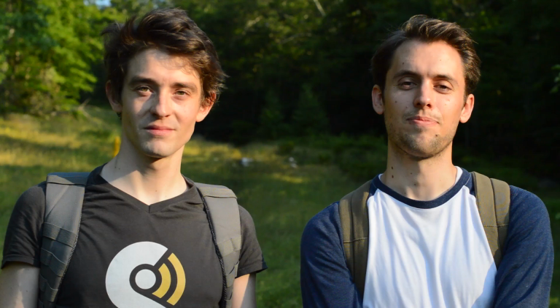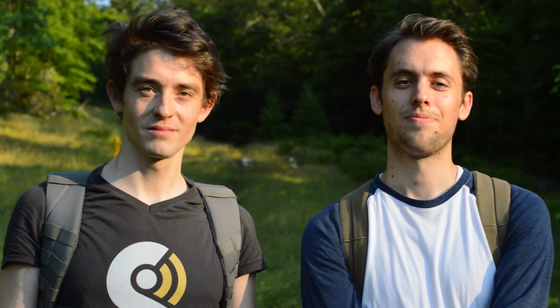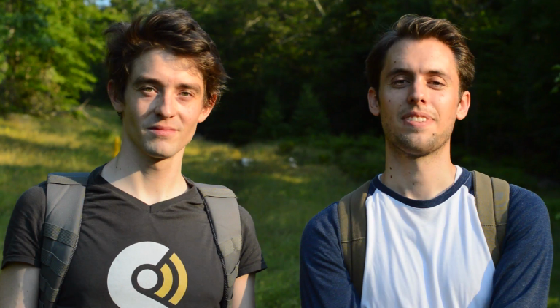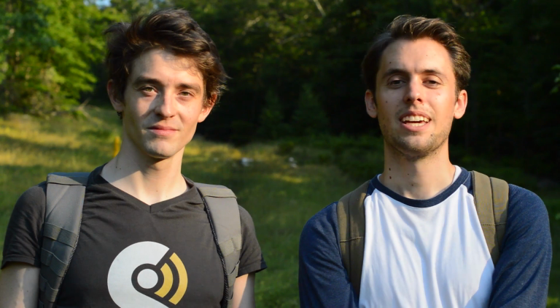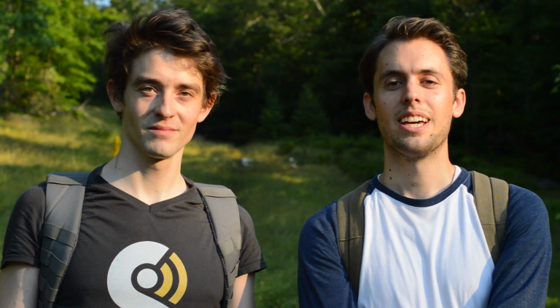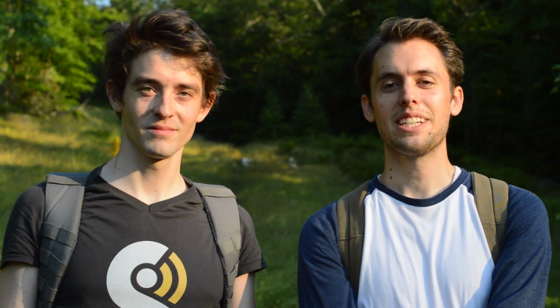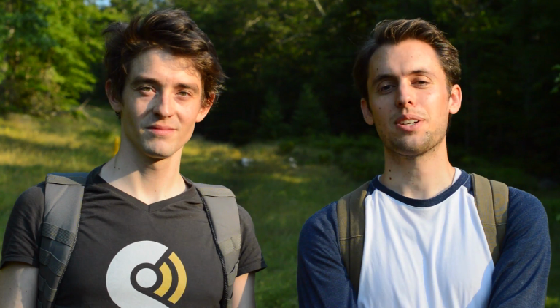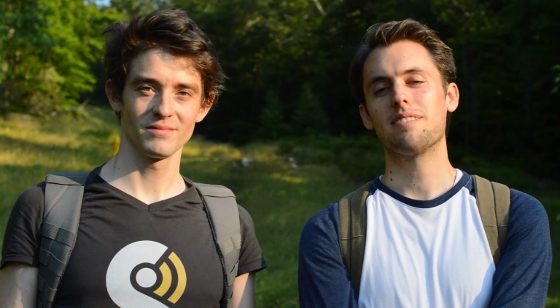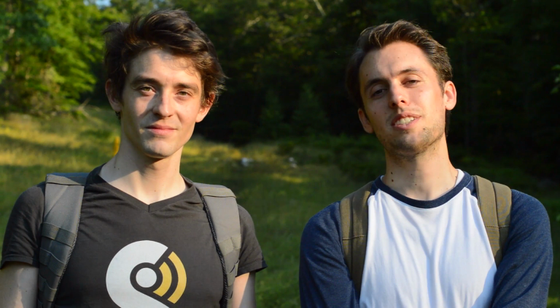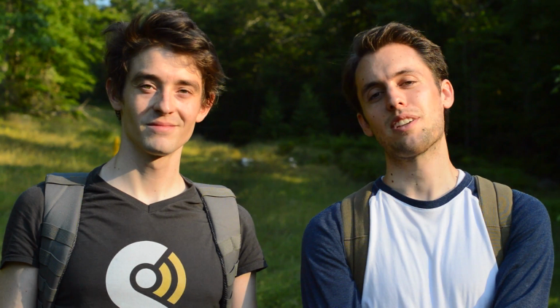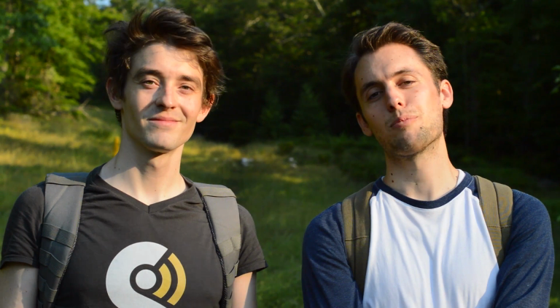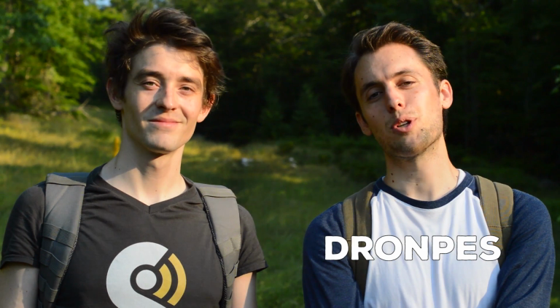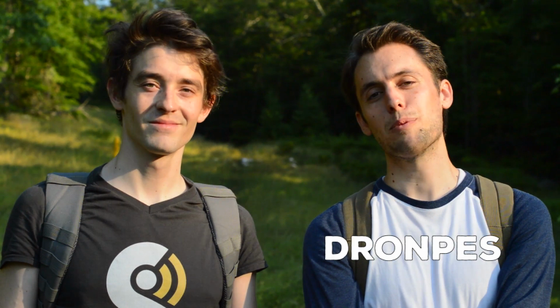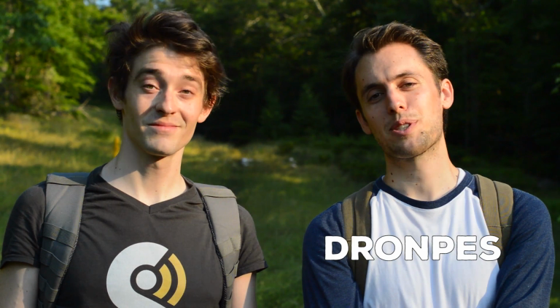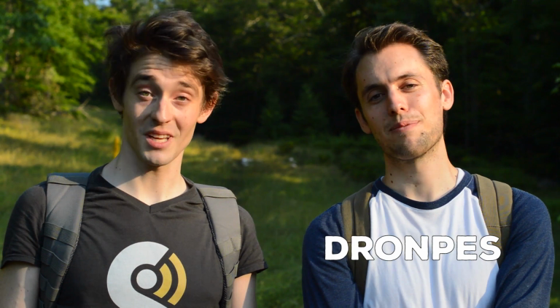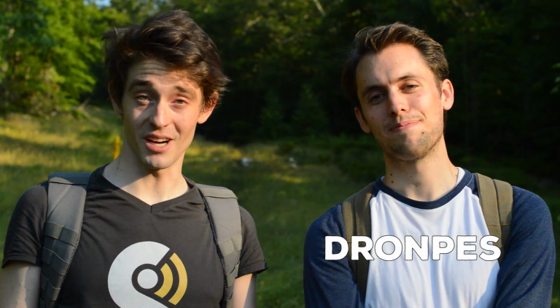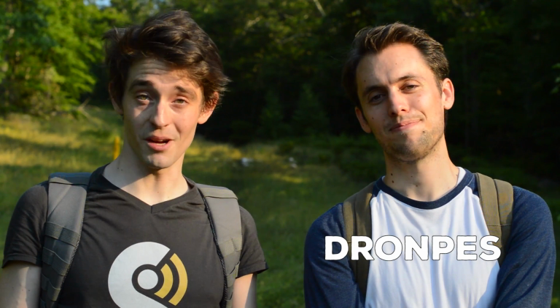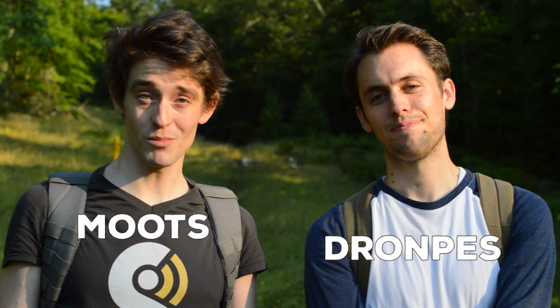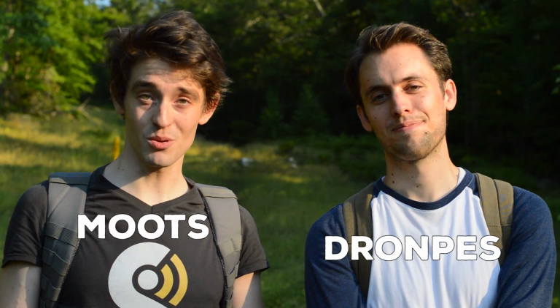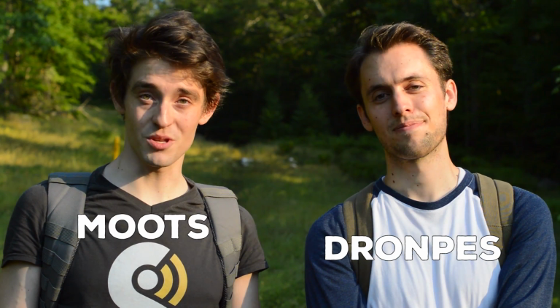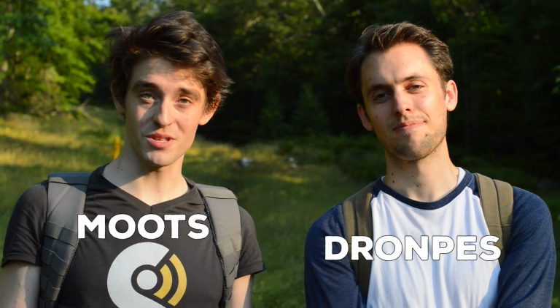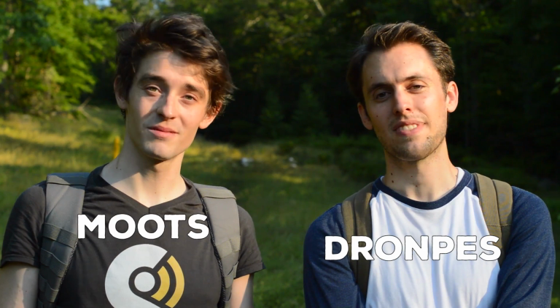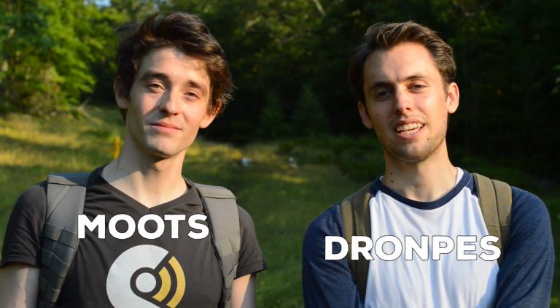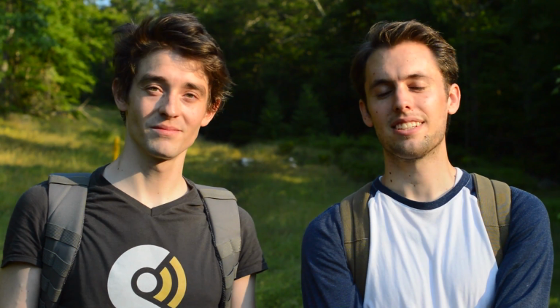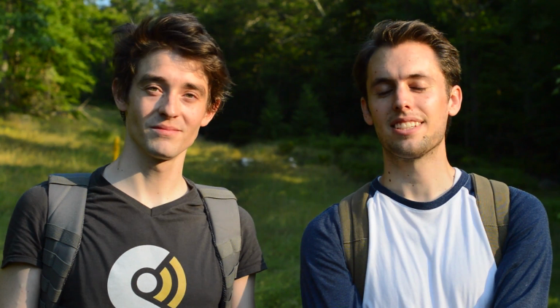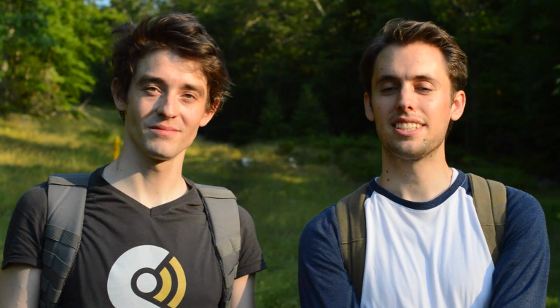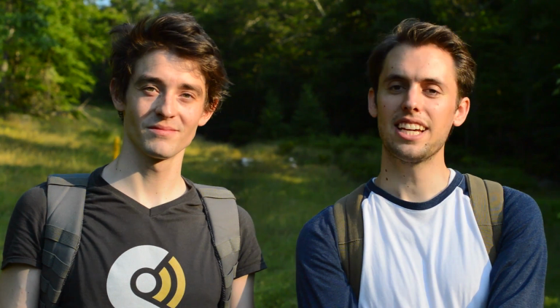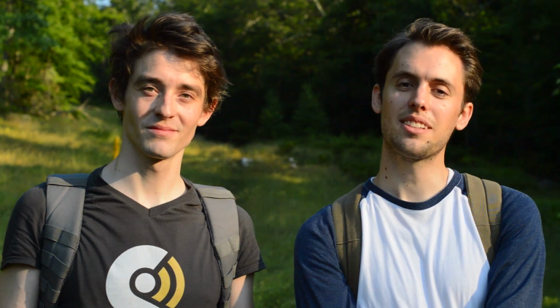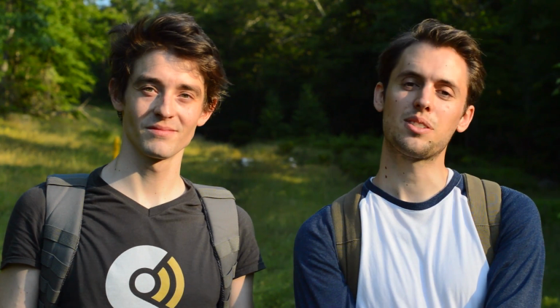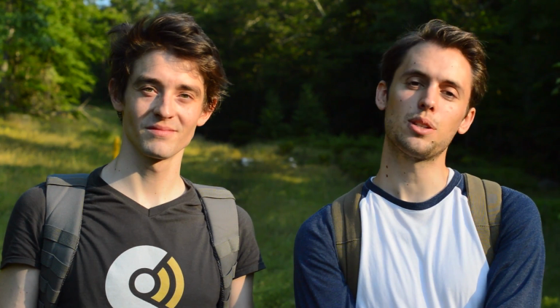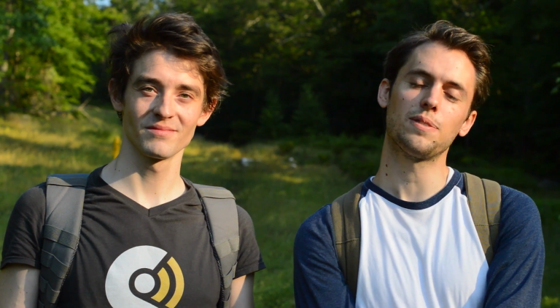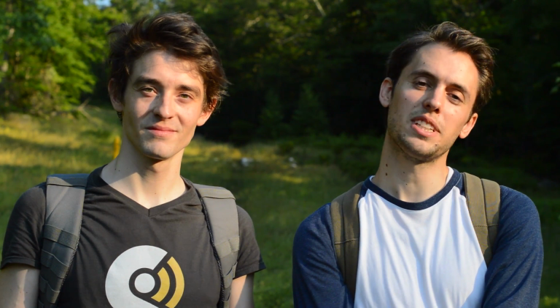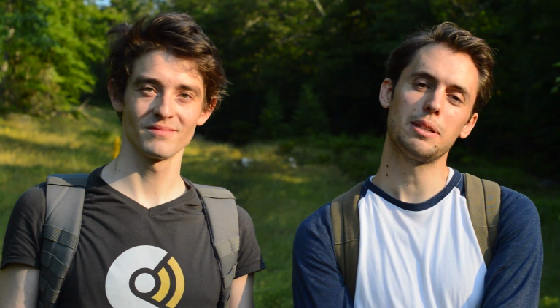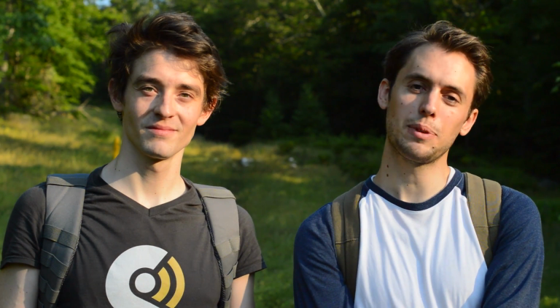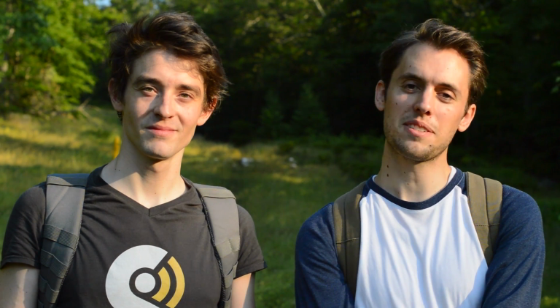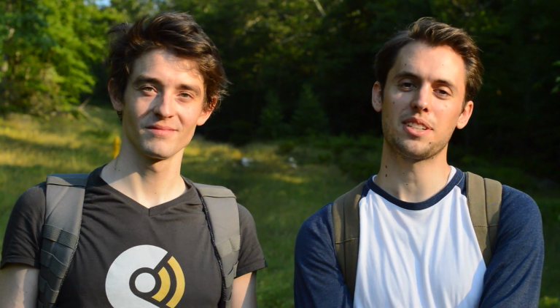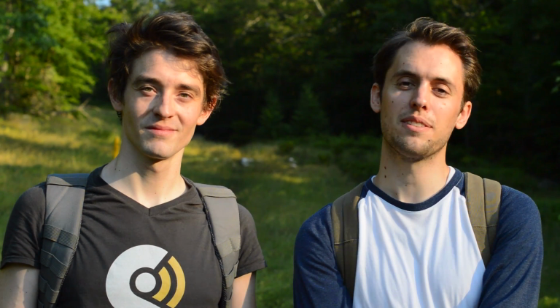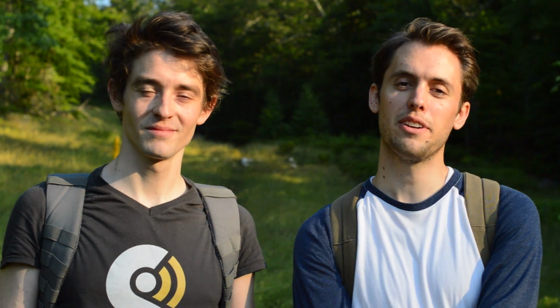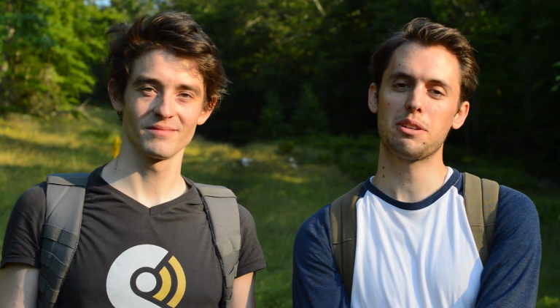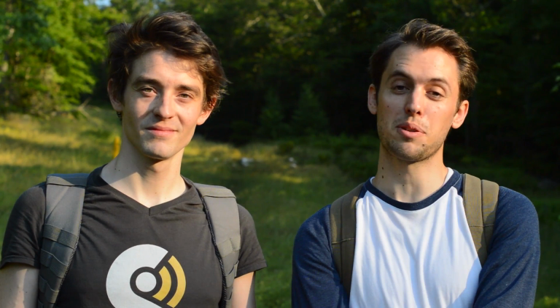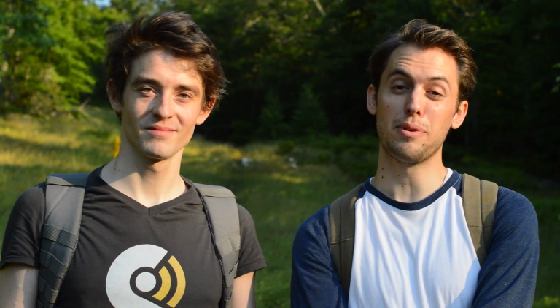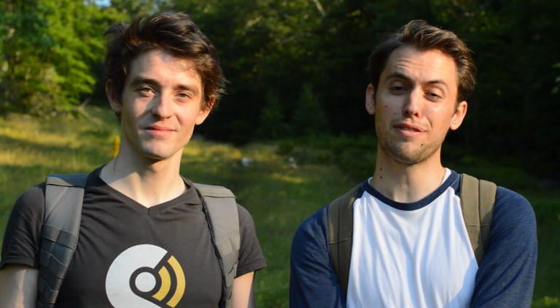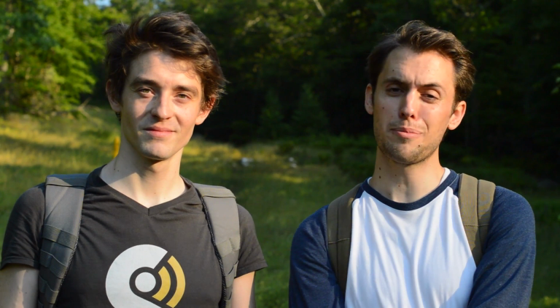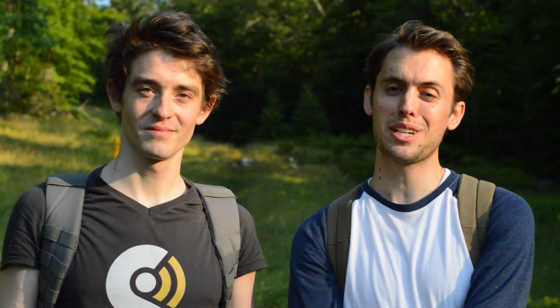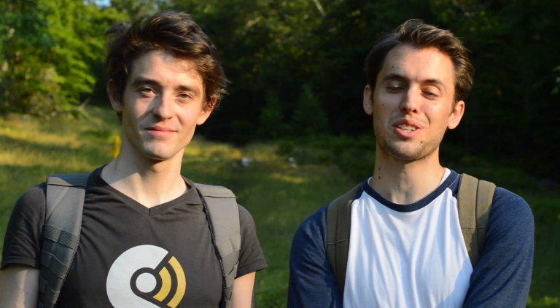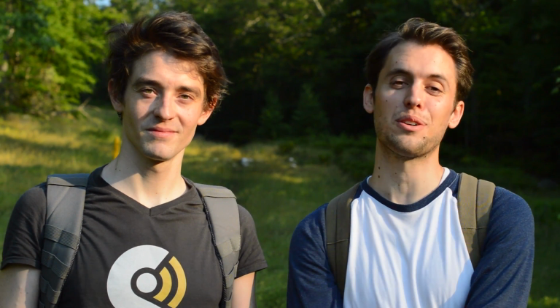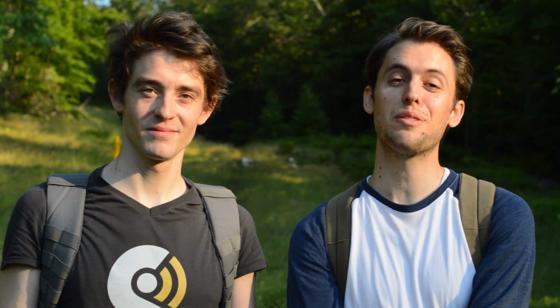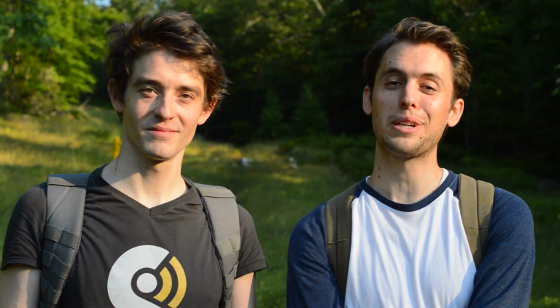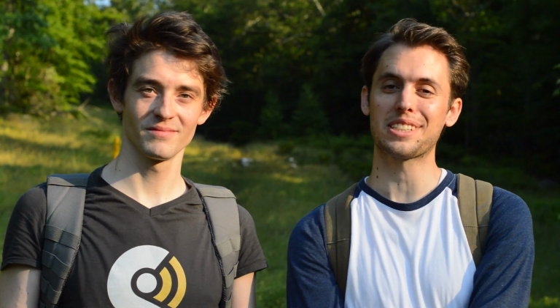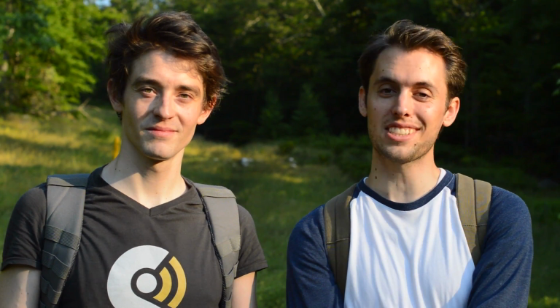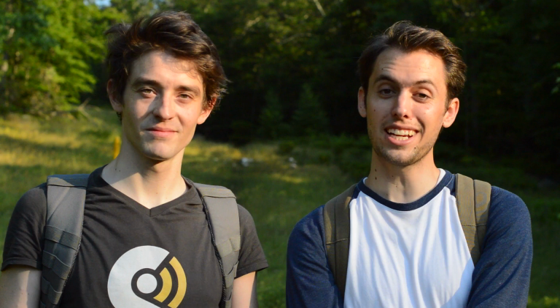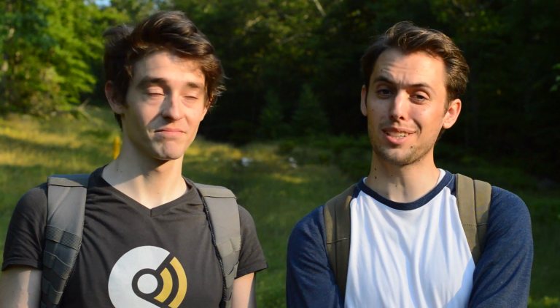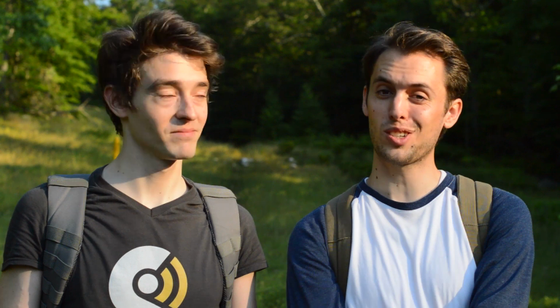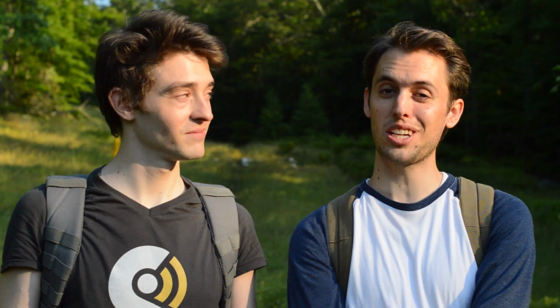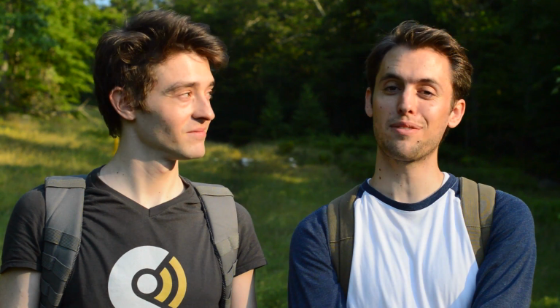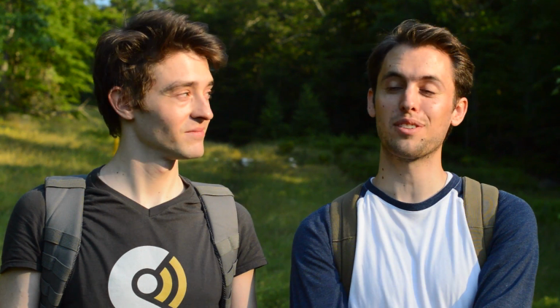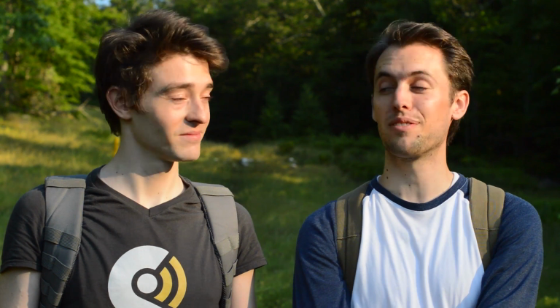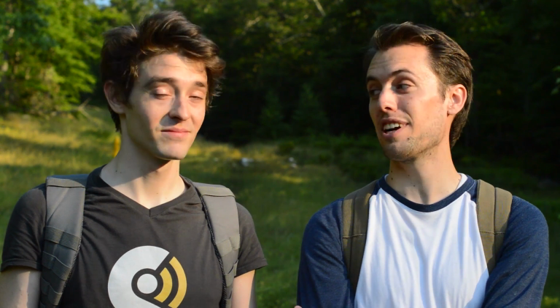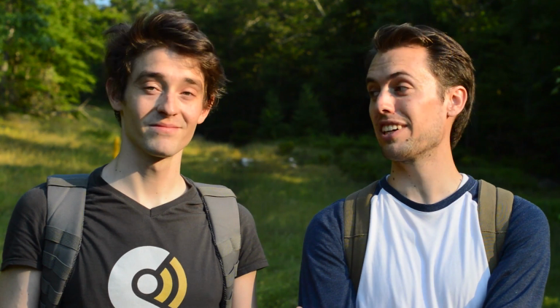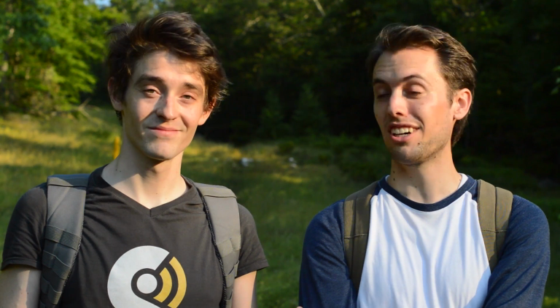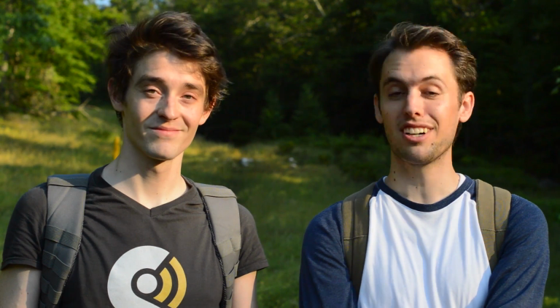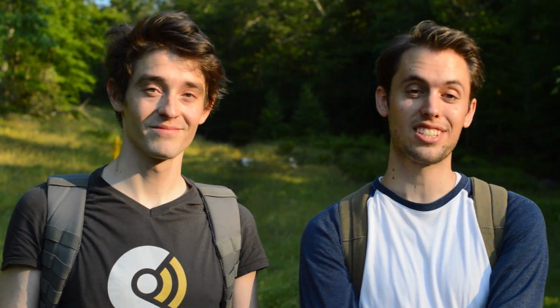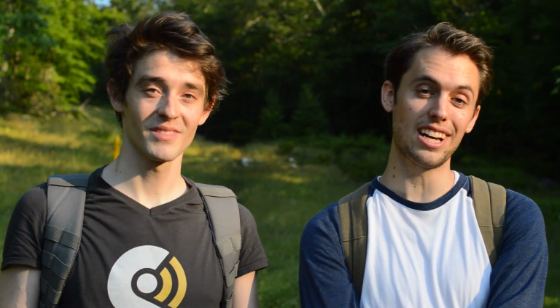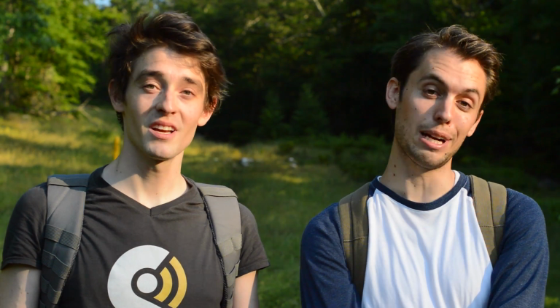Hey travelers, I'm Dromps. And I'm Moots. And today the Sylph team gets to unveil some information that we've been excited to share for a very long time.